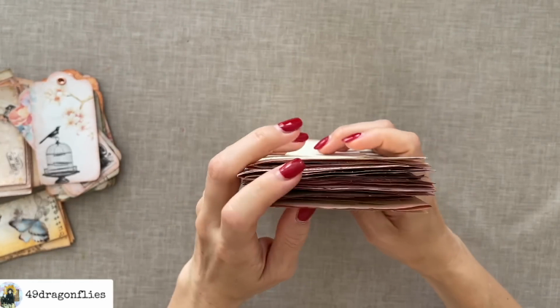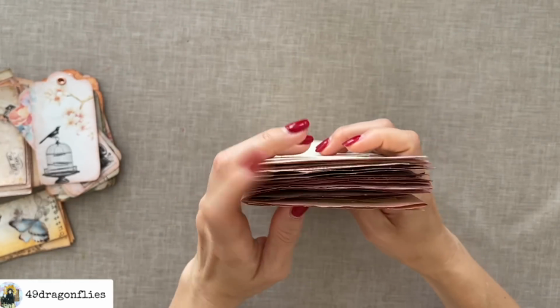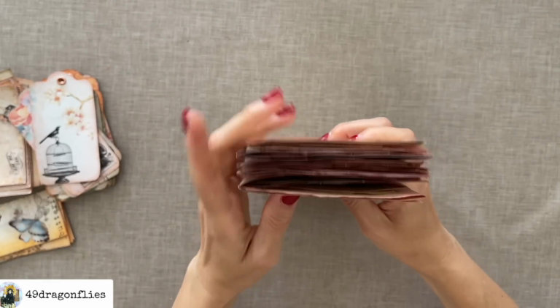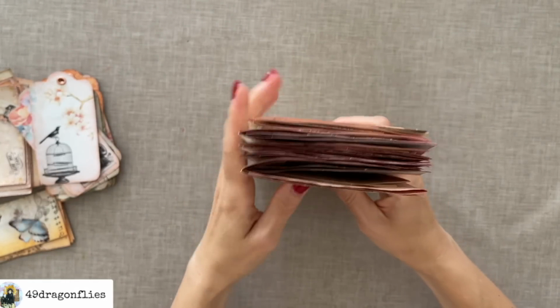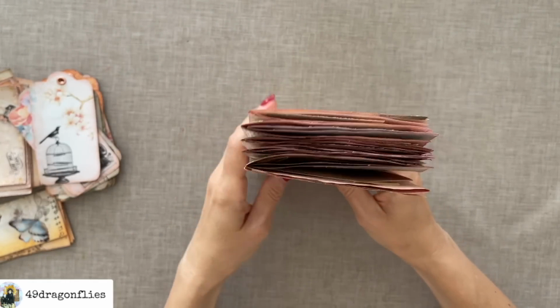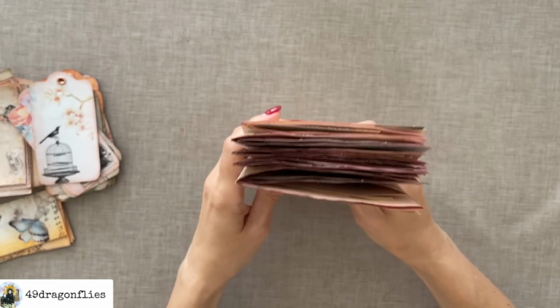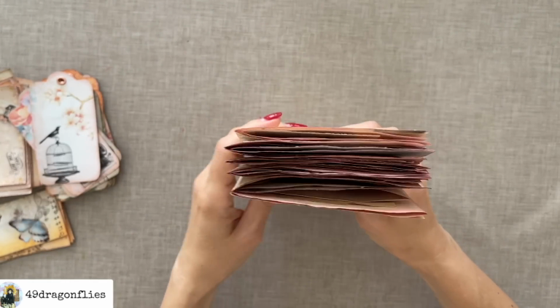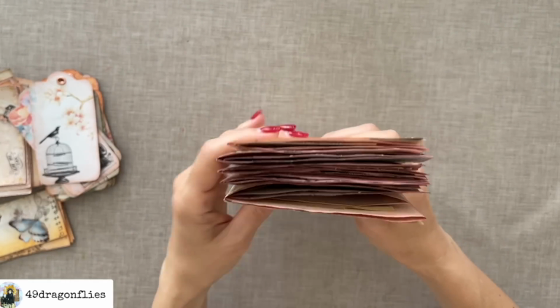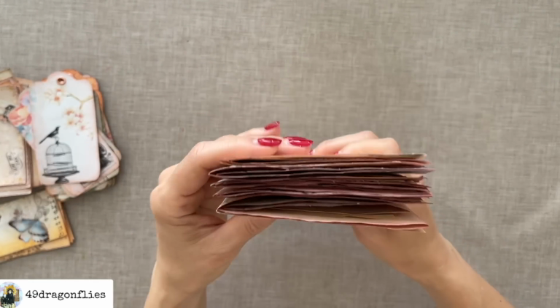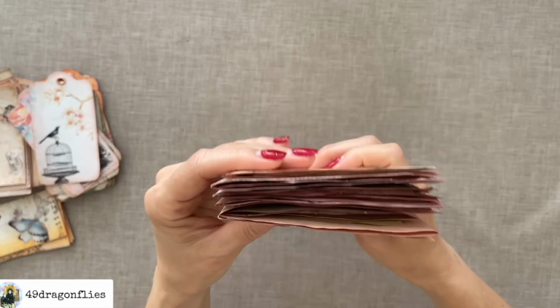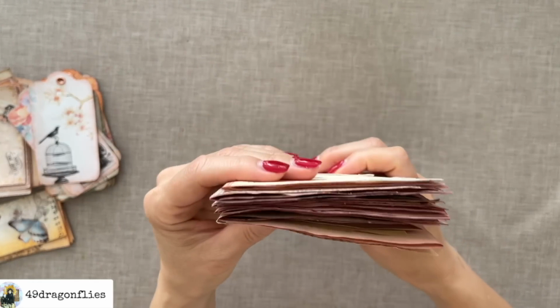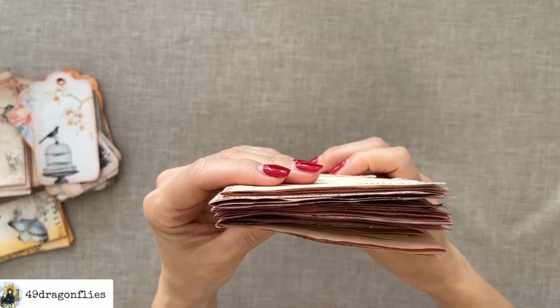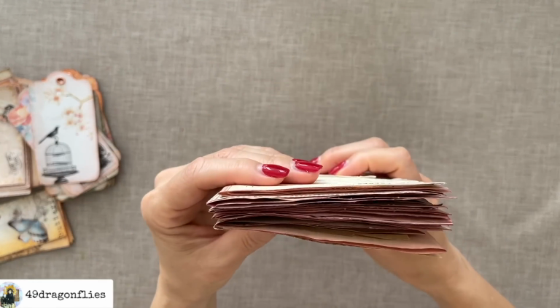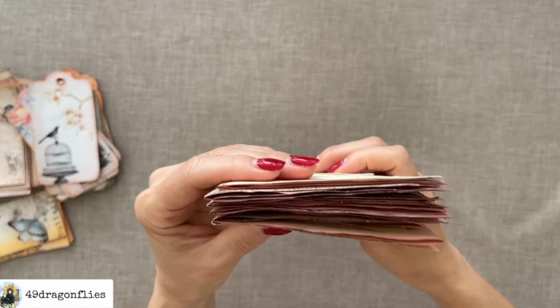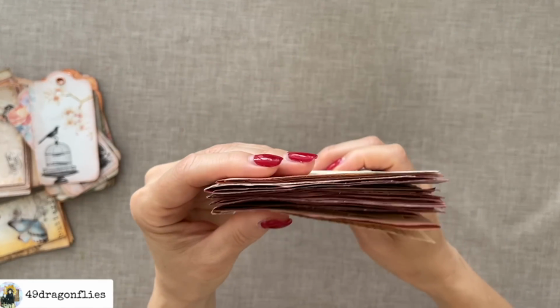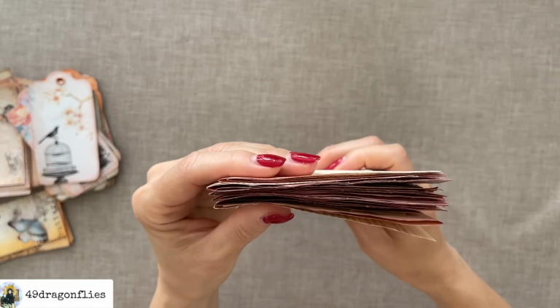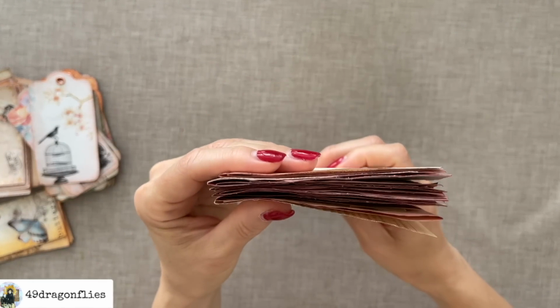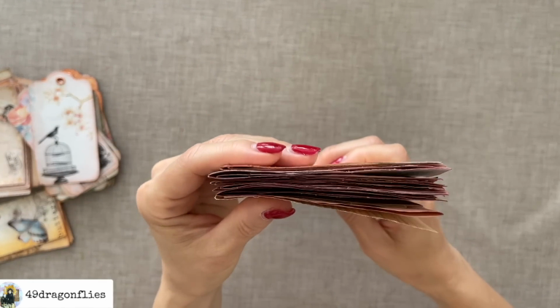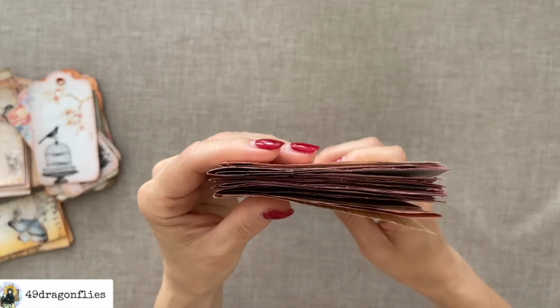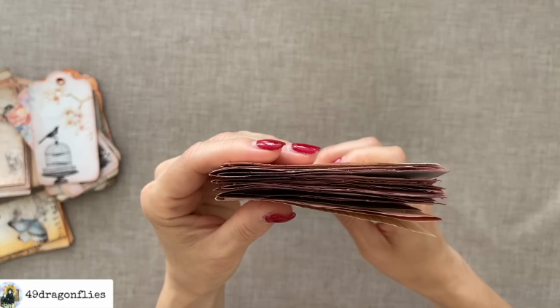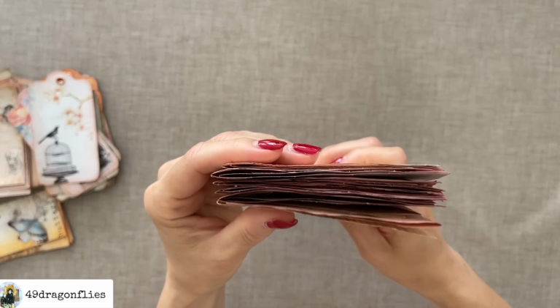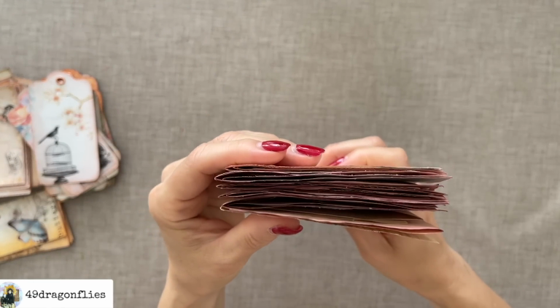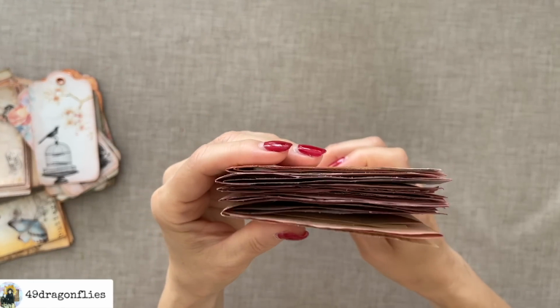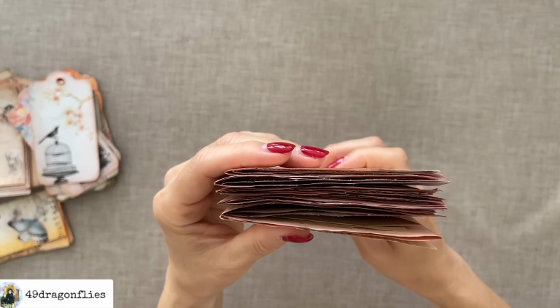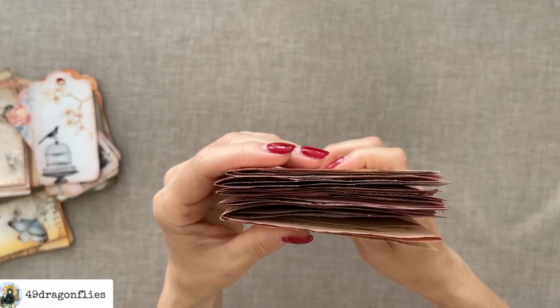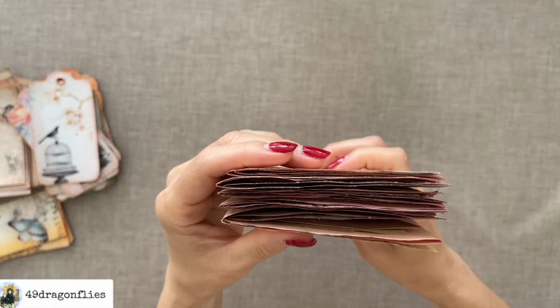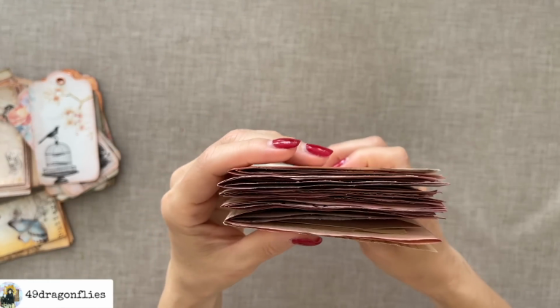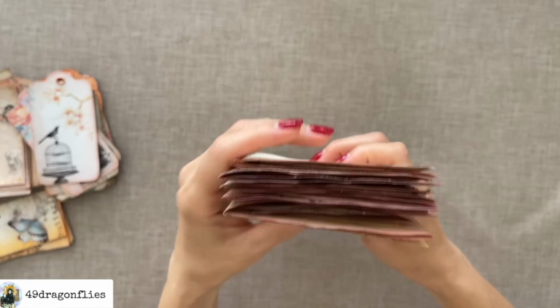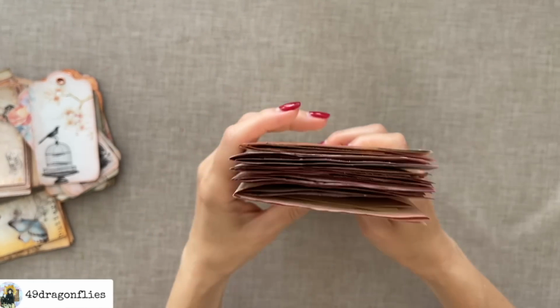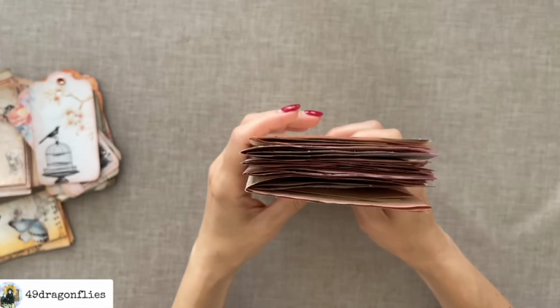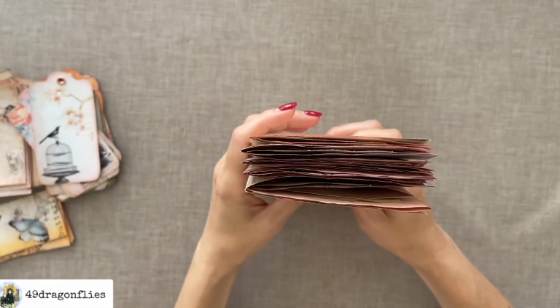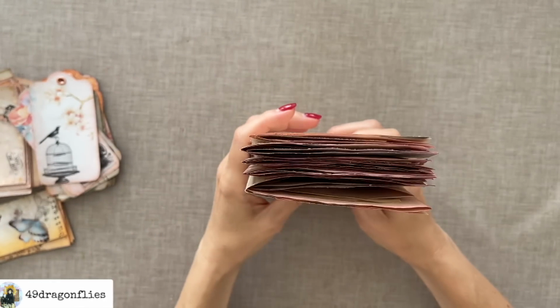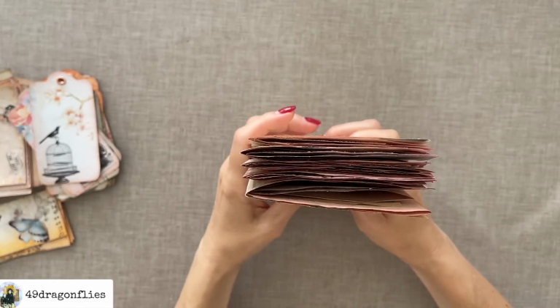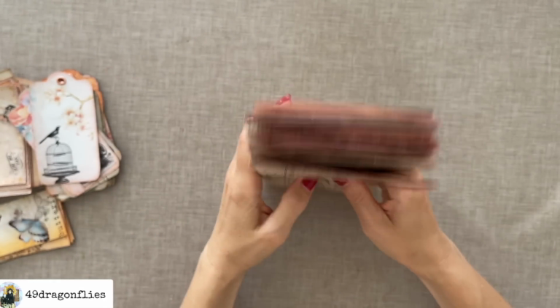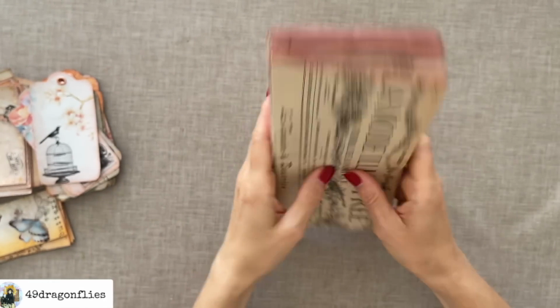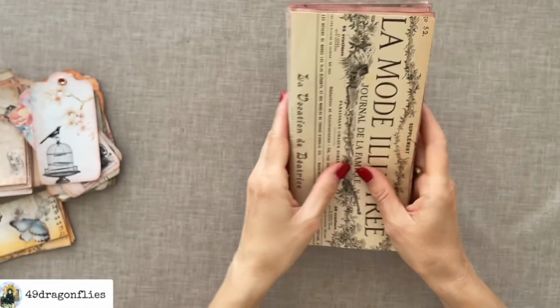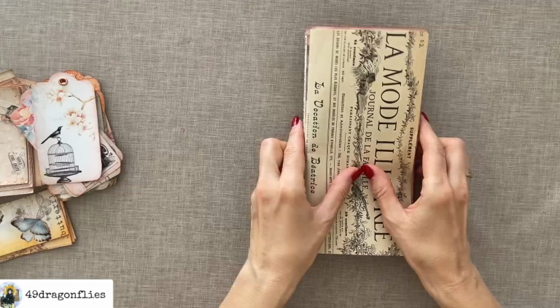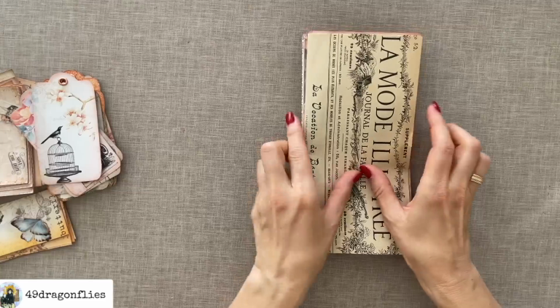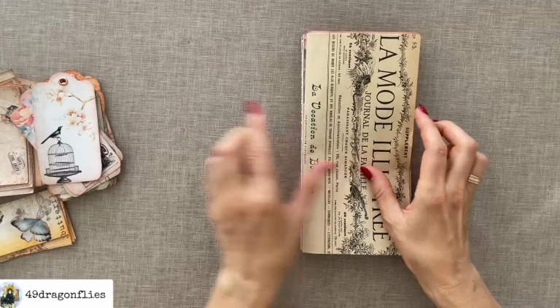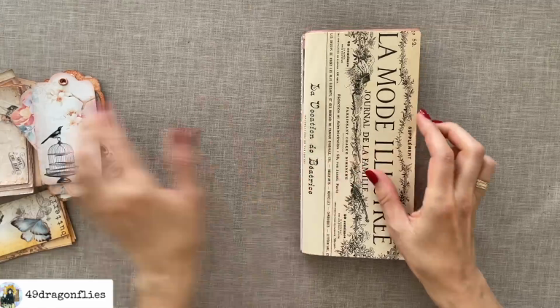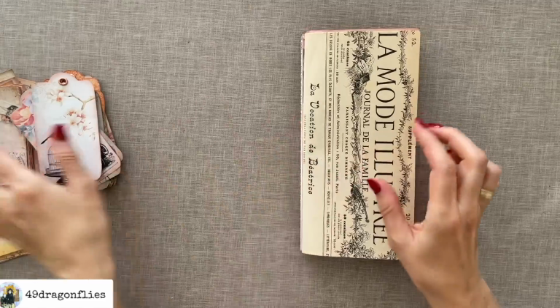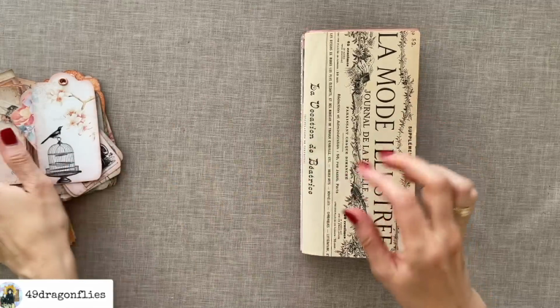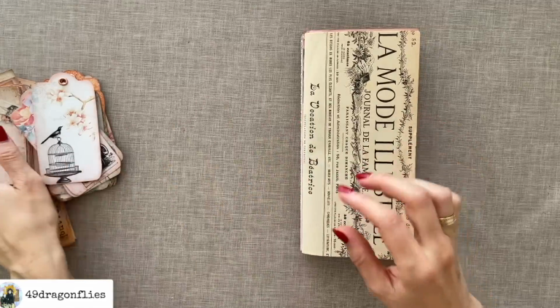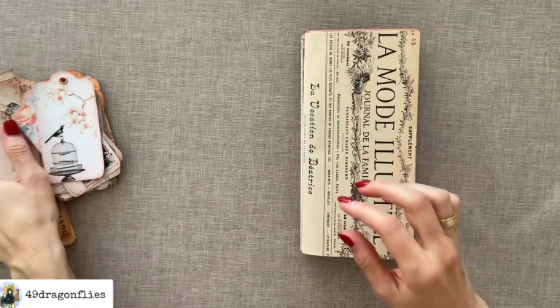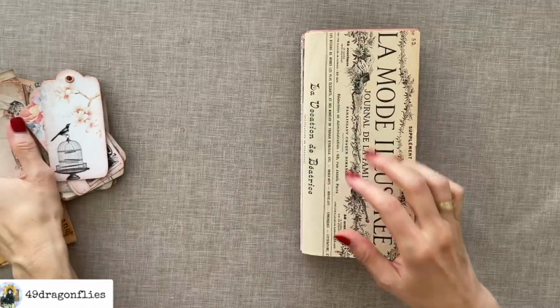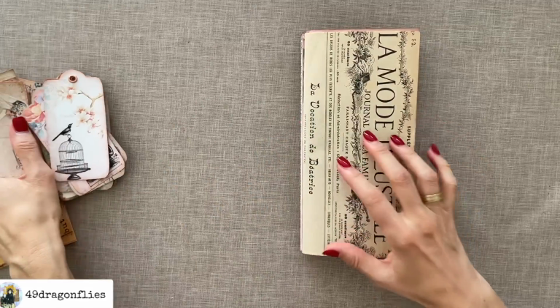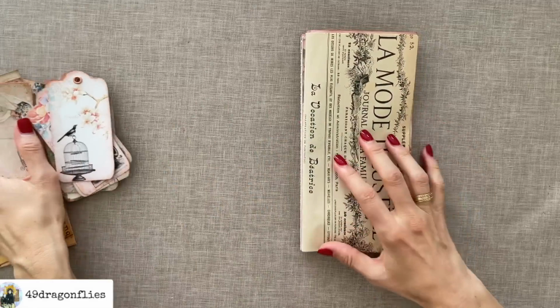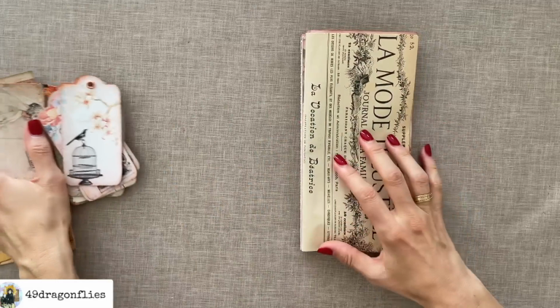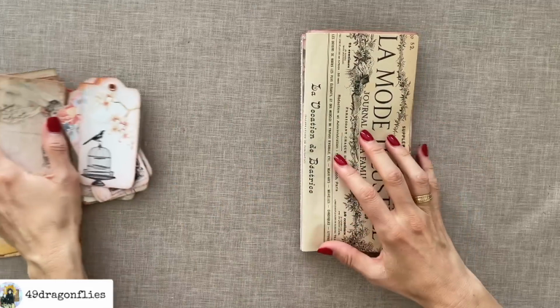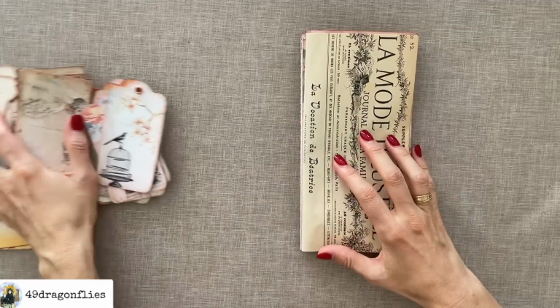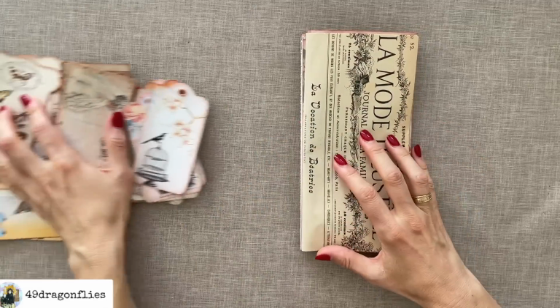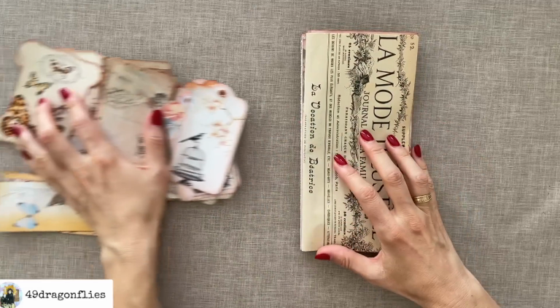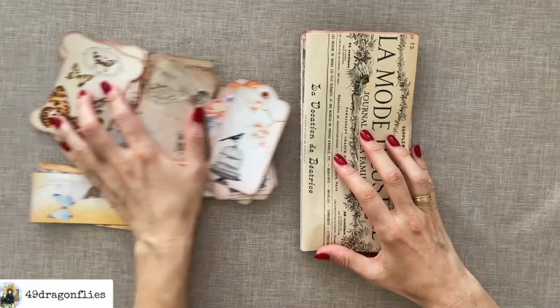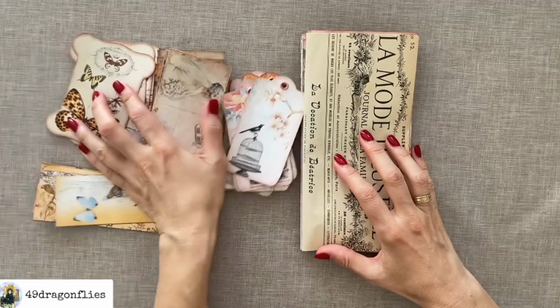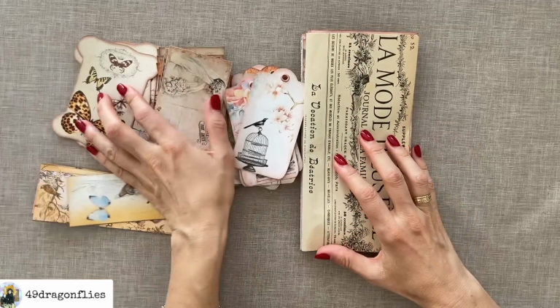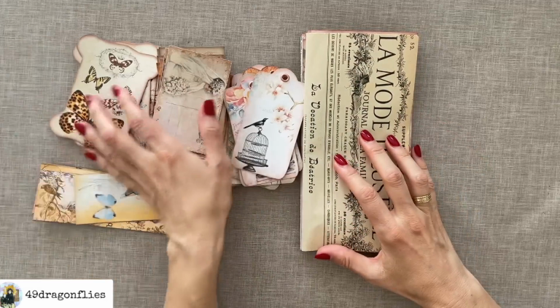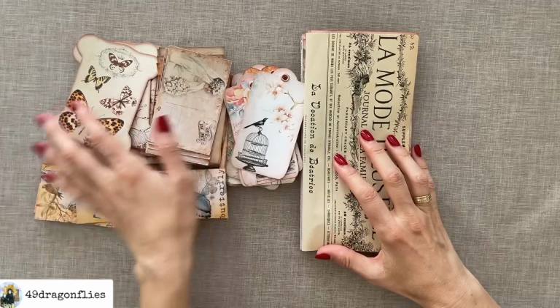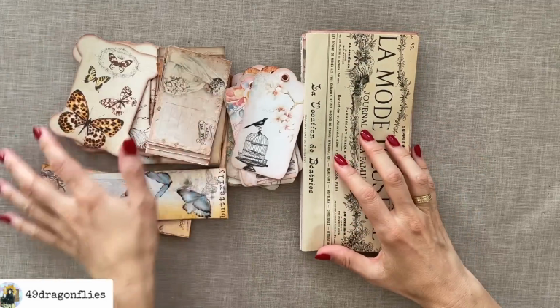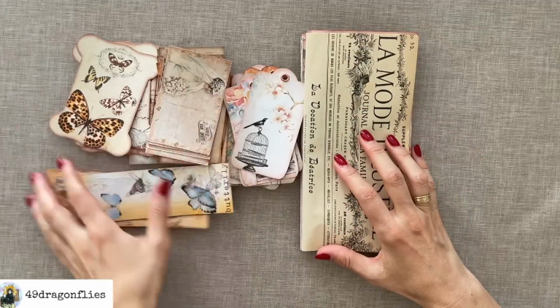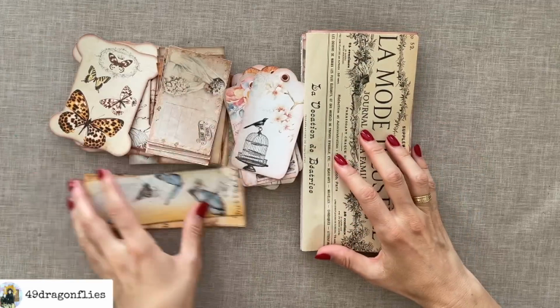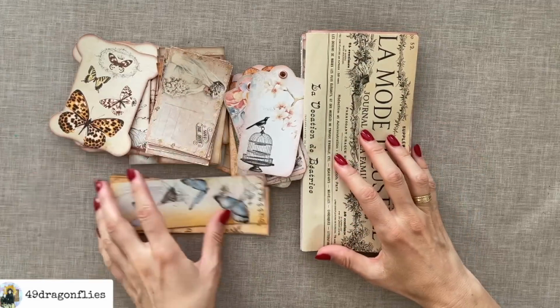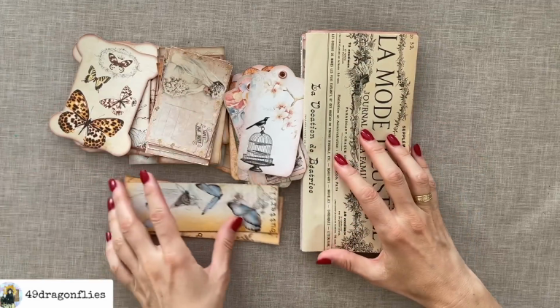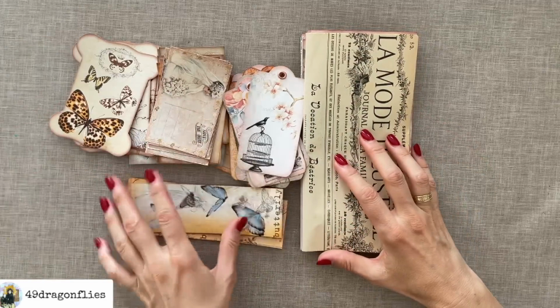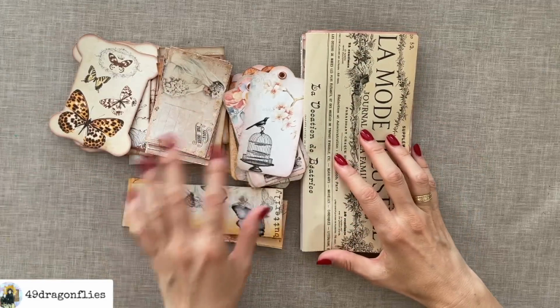That's how thick it is so far — it's going to get a lot thicker of course with all our embellishments.